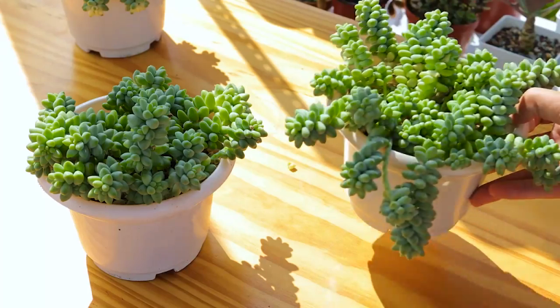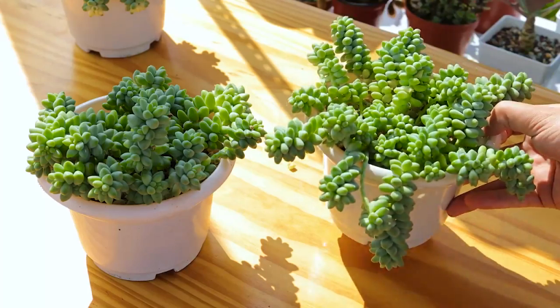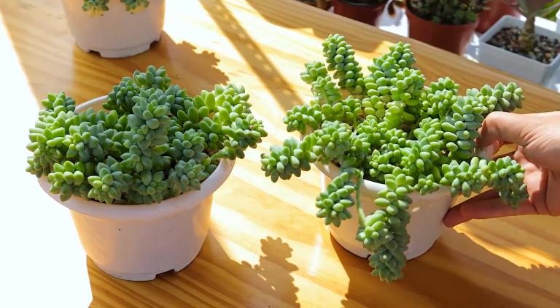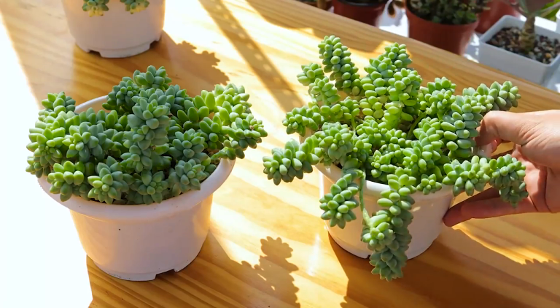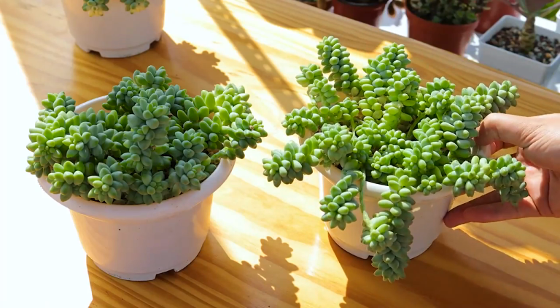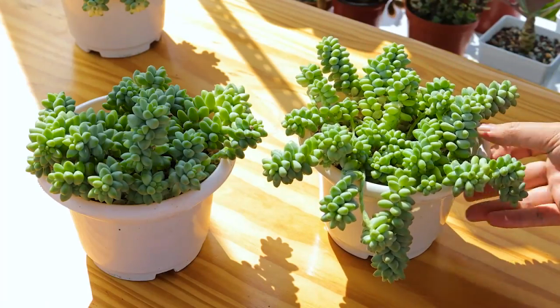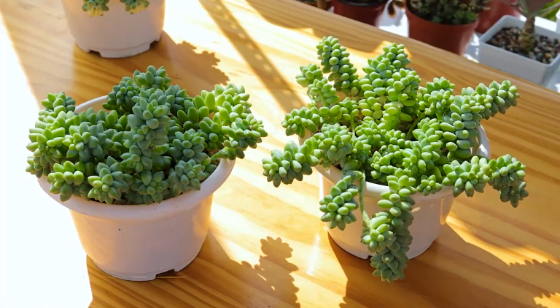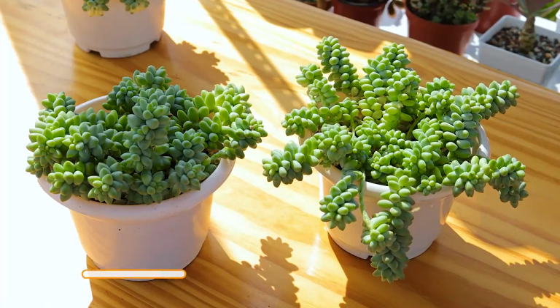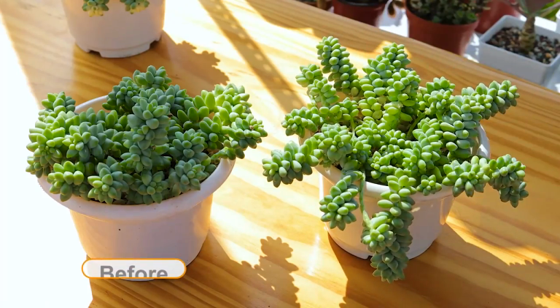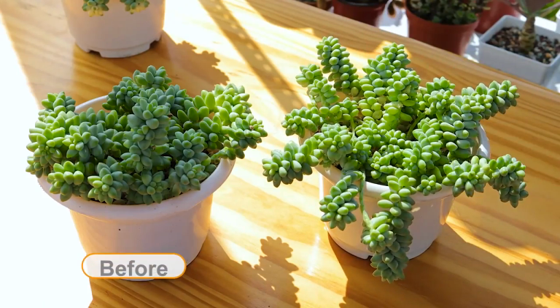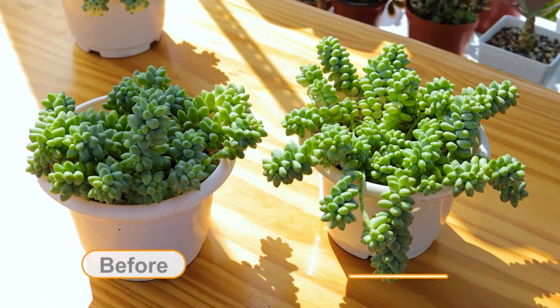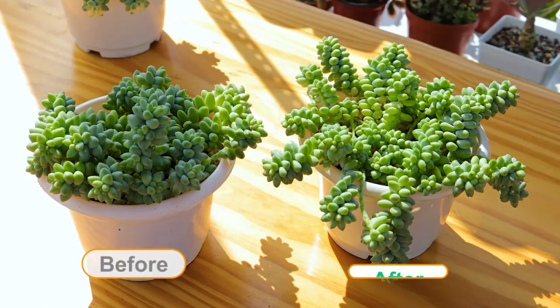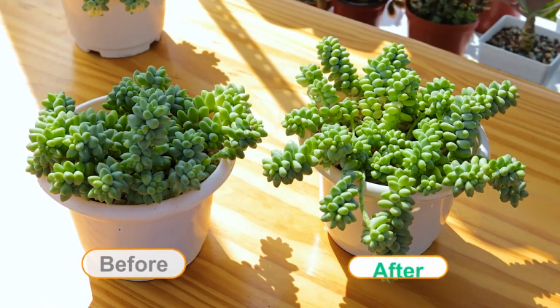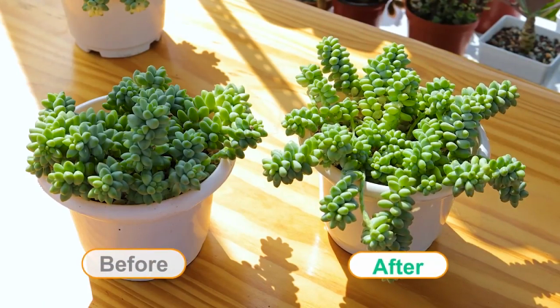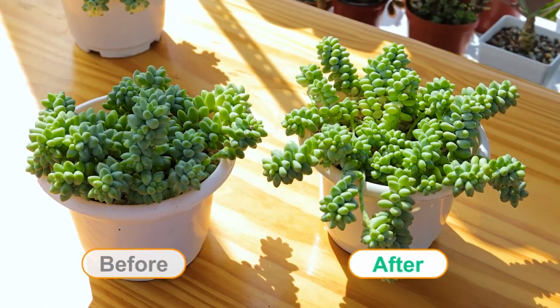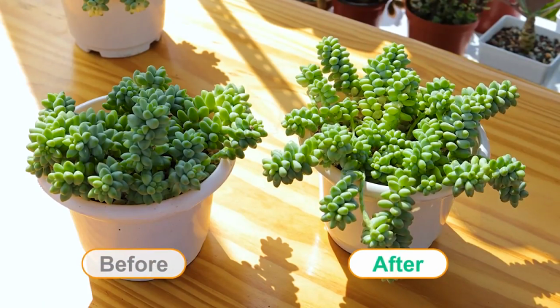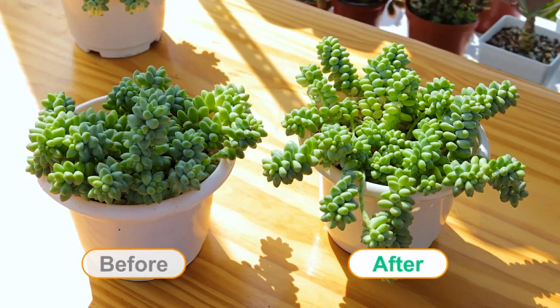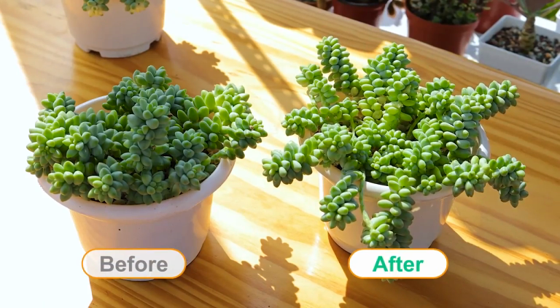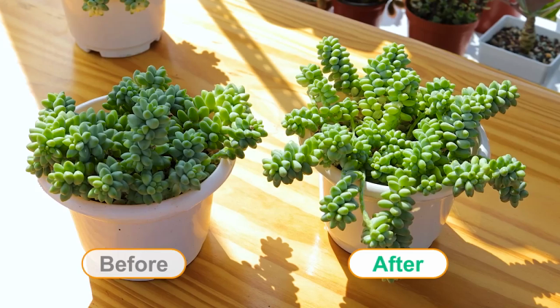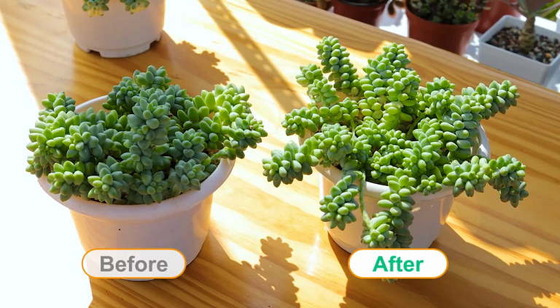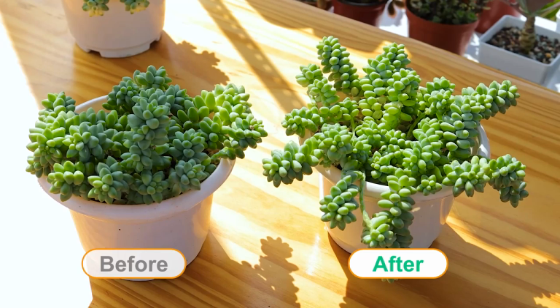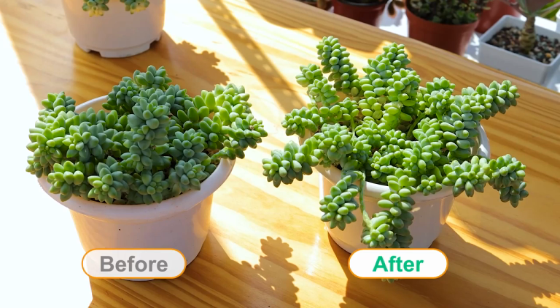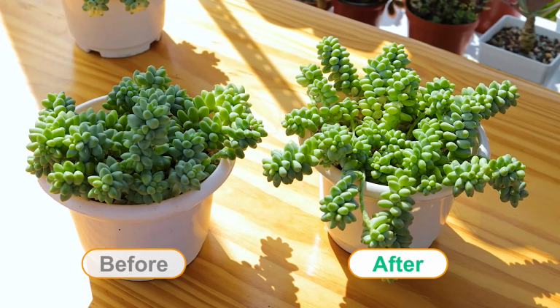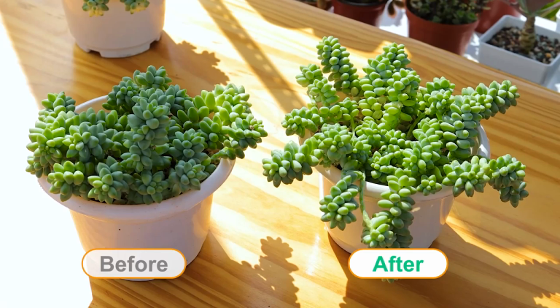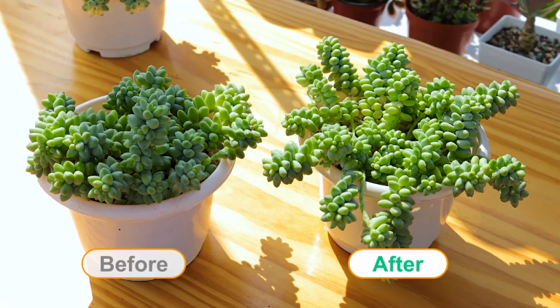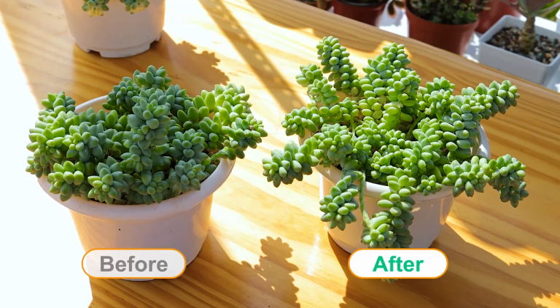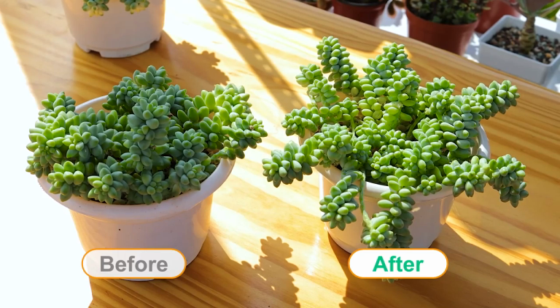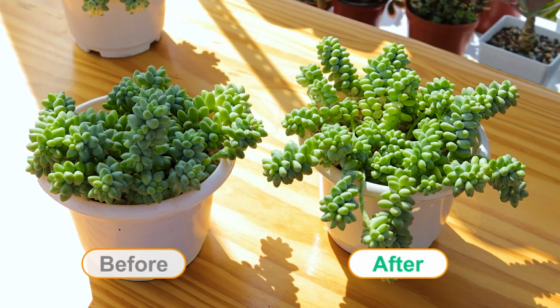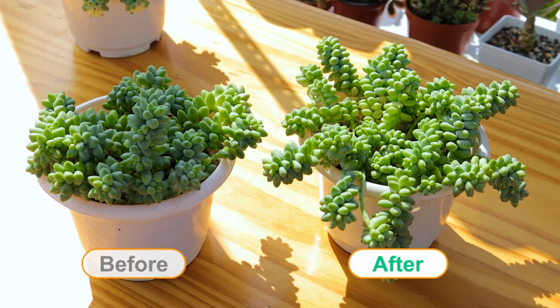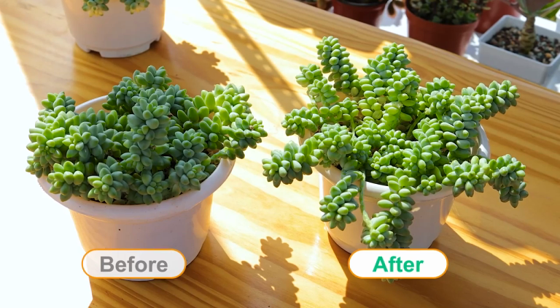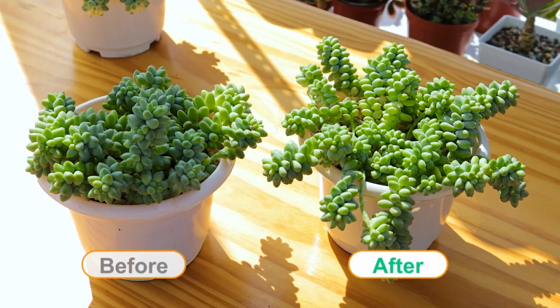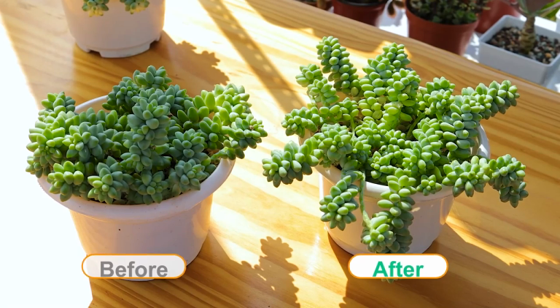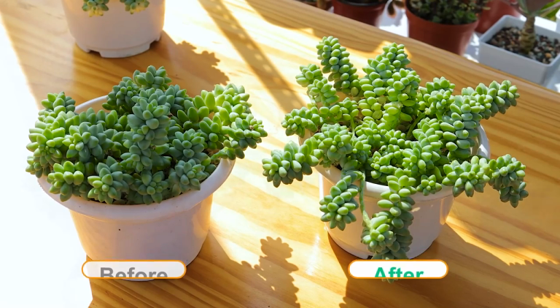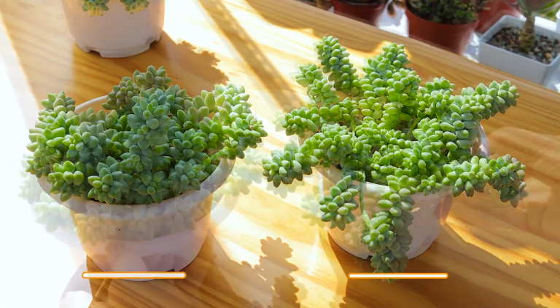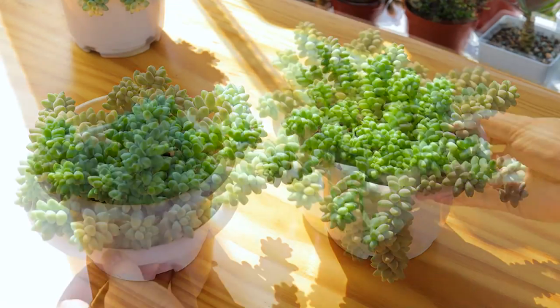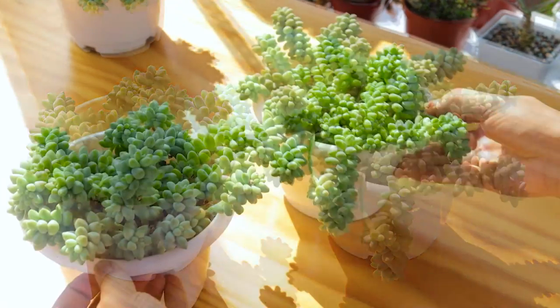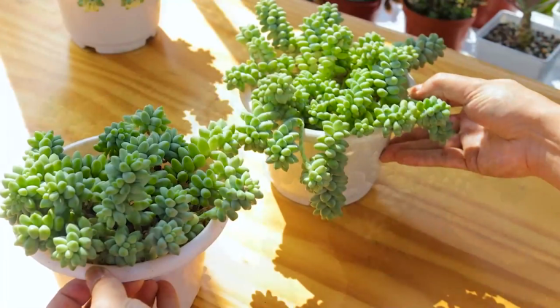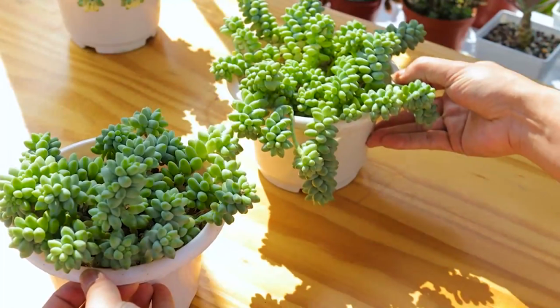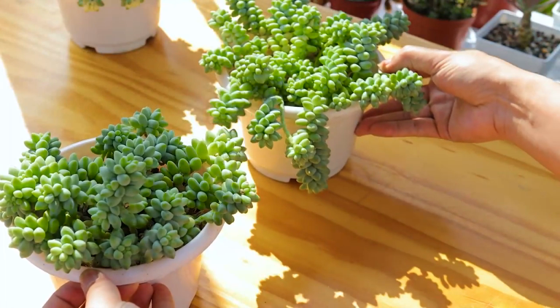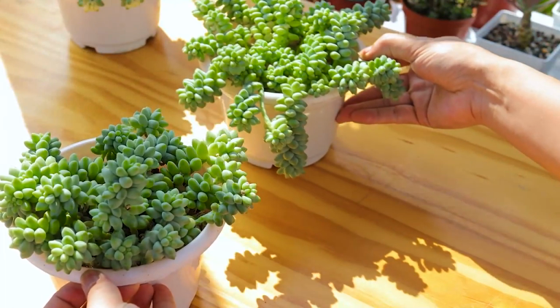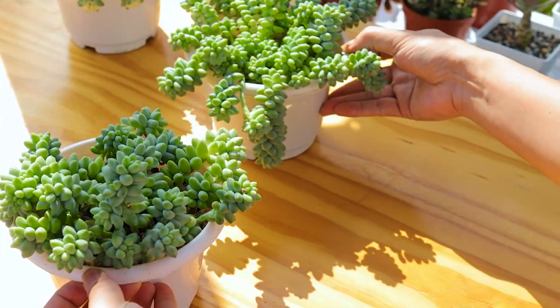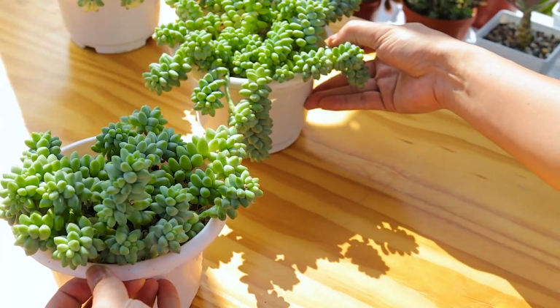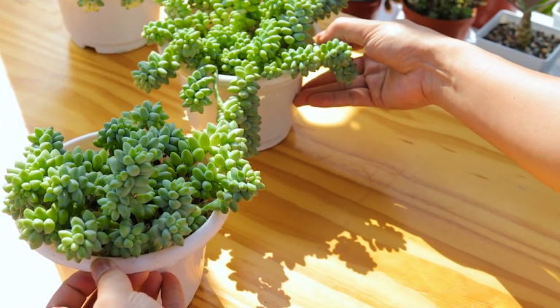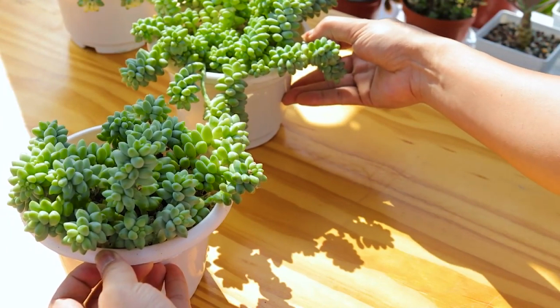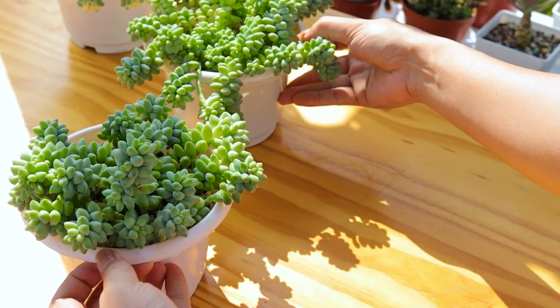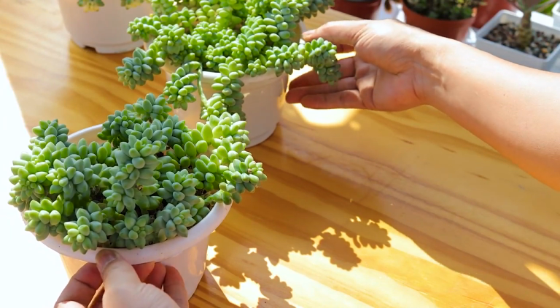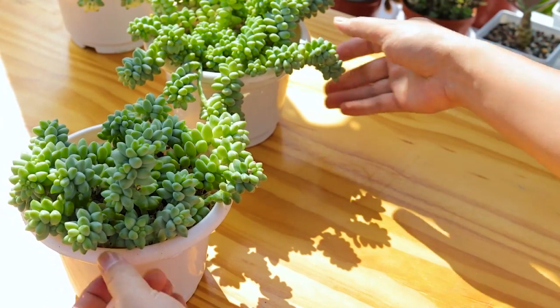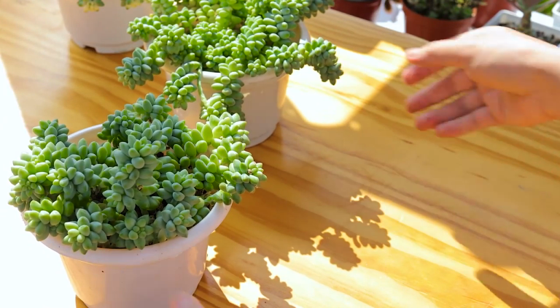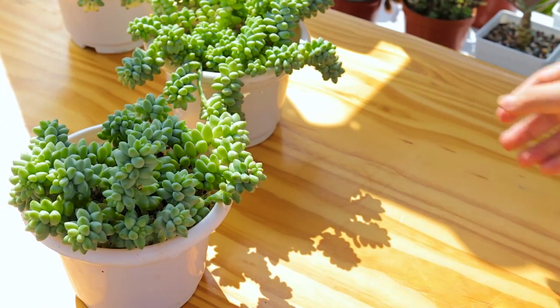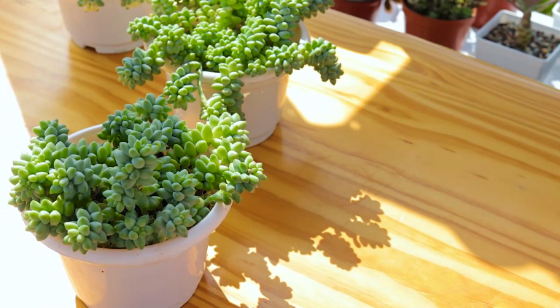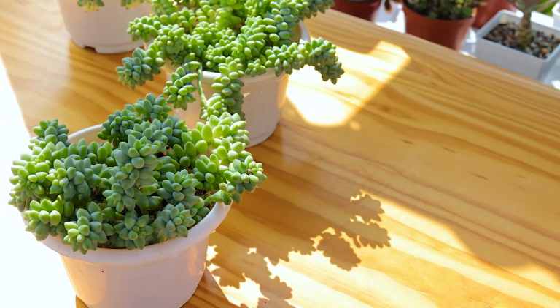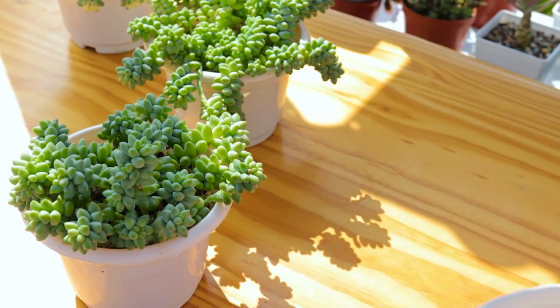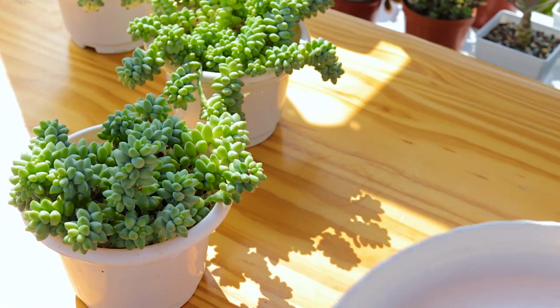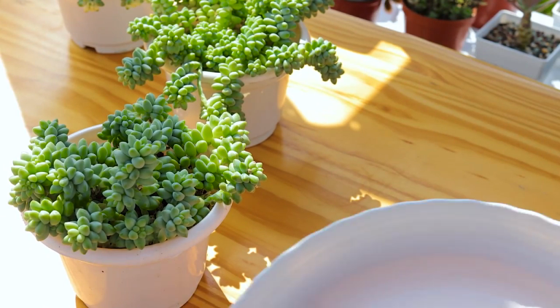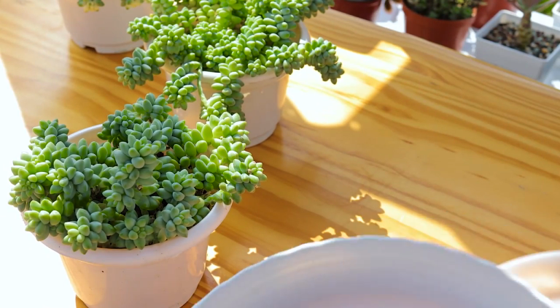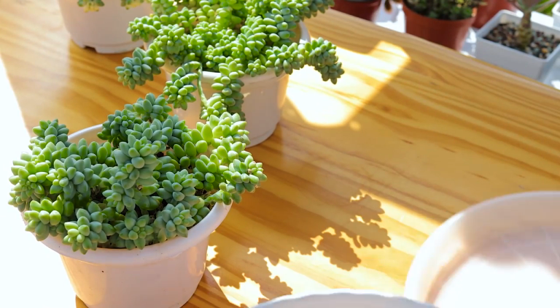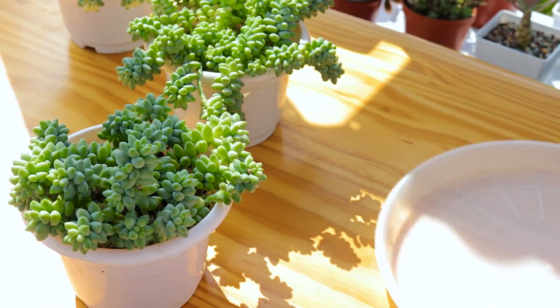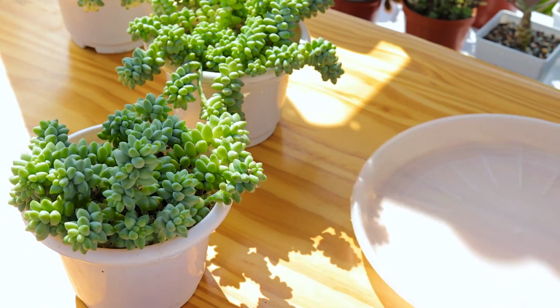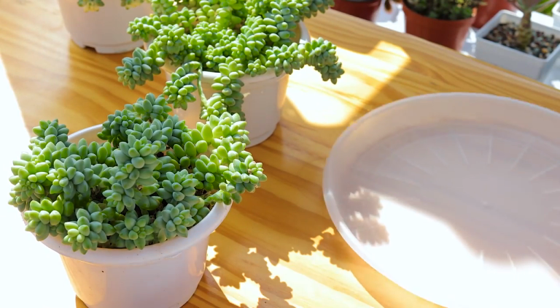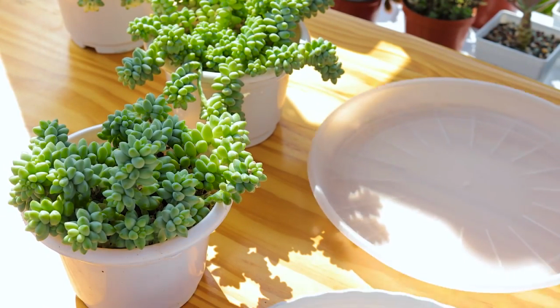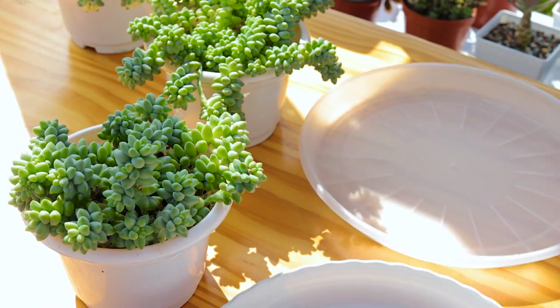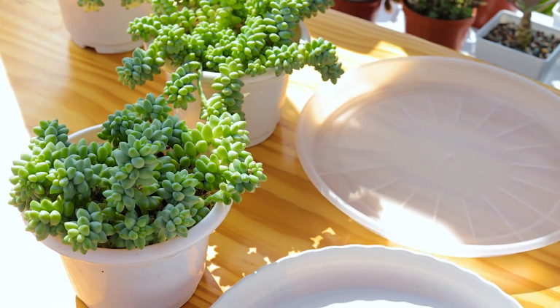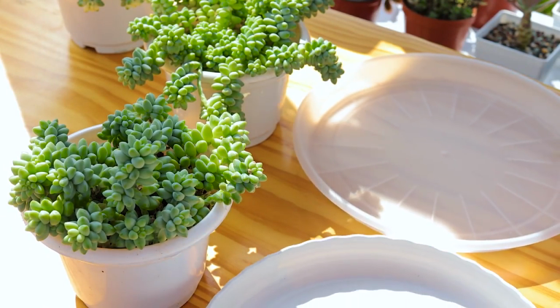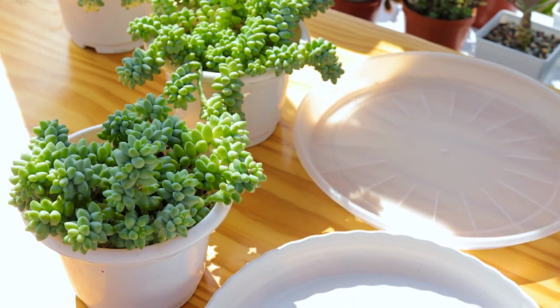Burrow's tail is beautiful hanging out there. This video will show you how to get full pots of burrow's tail by propagation.